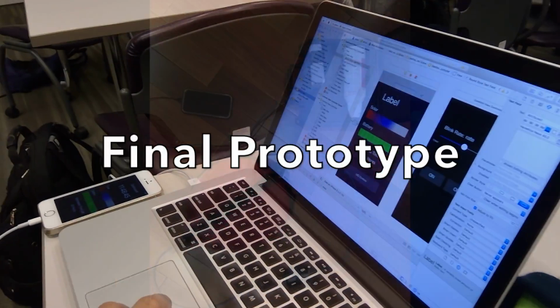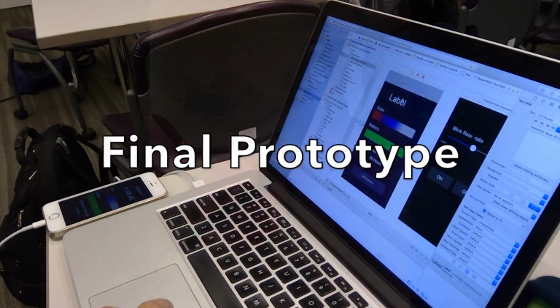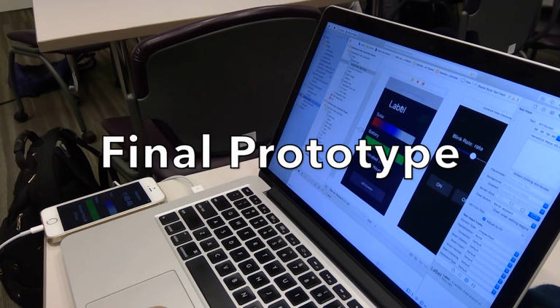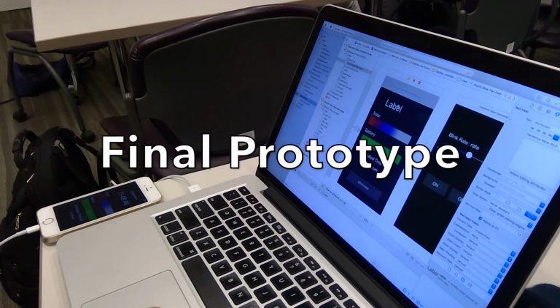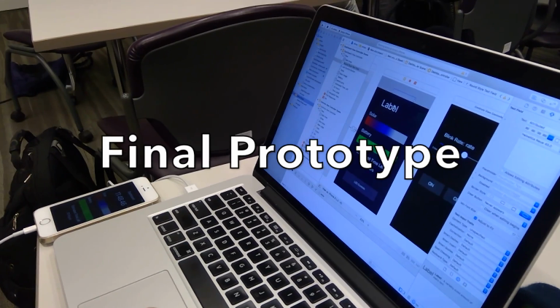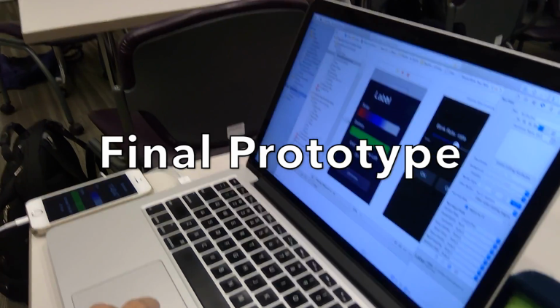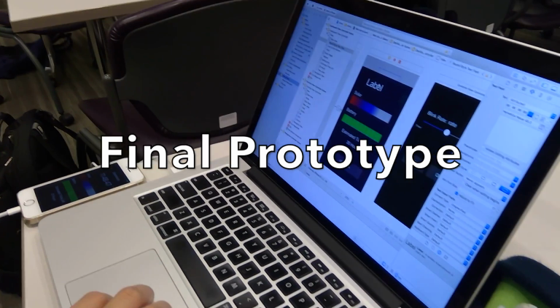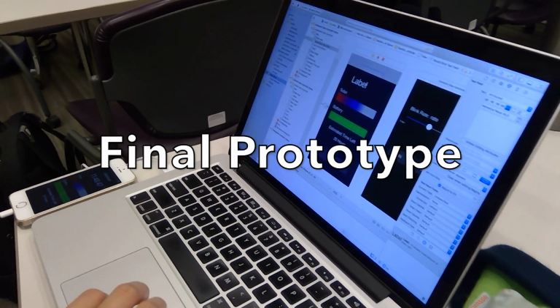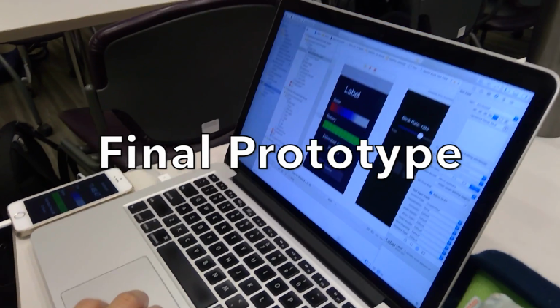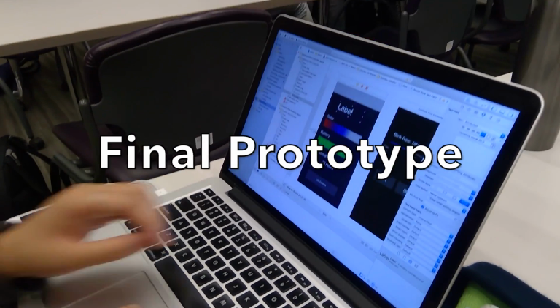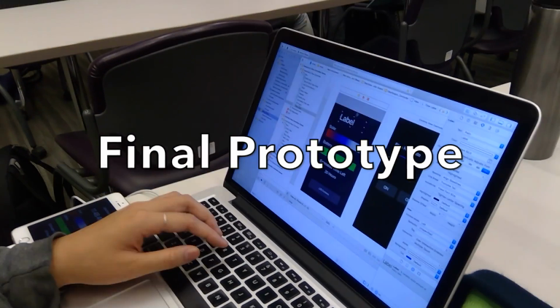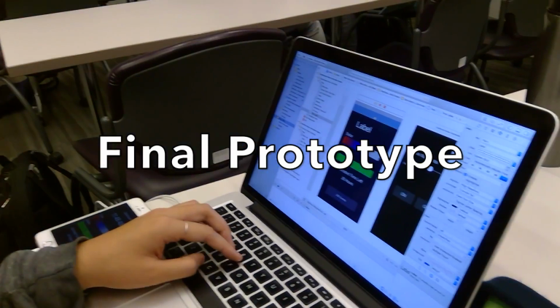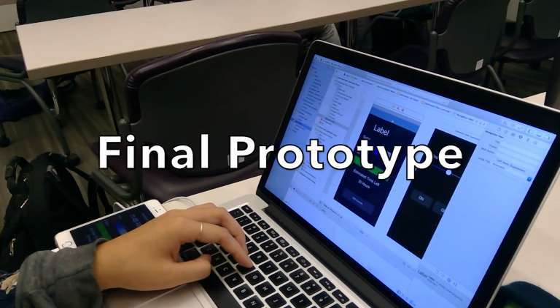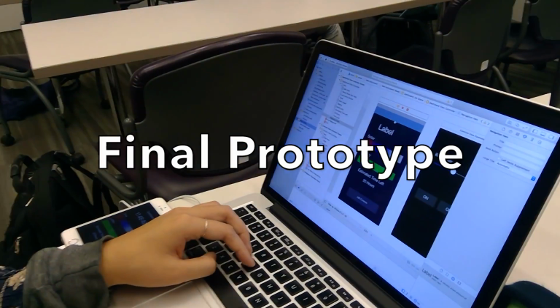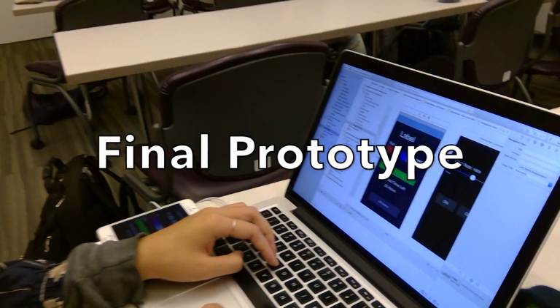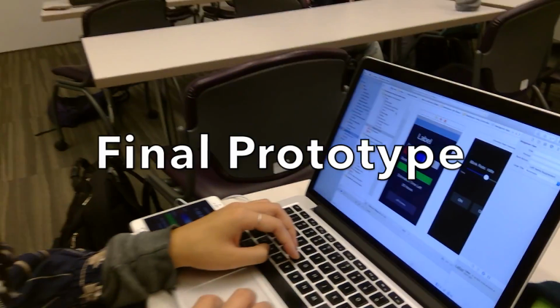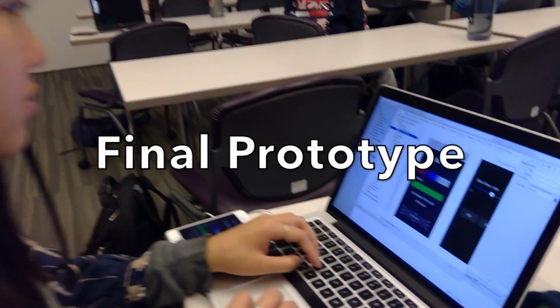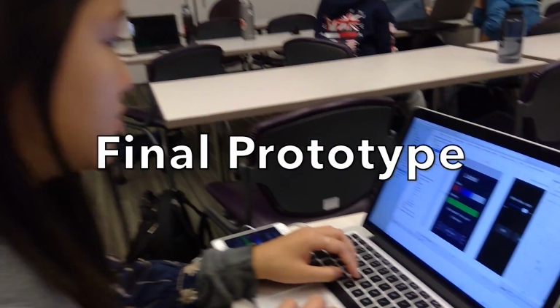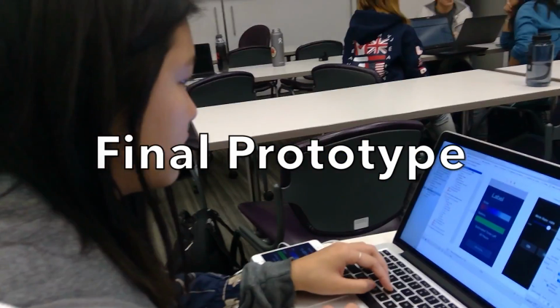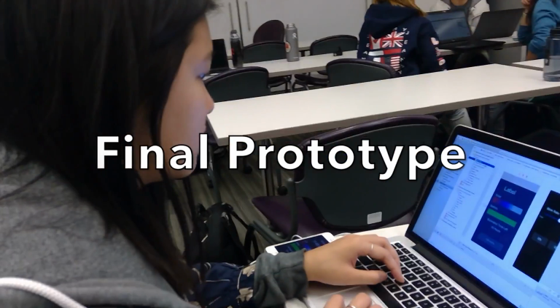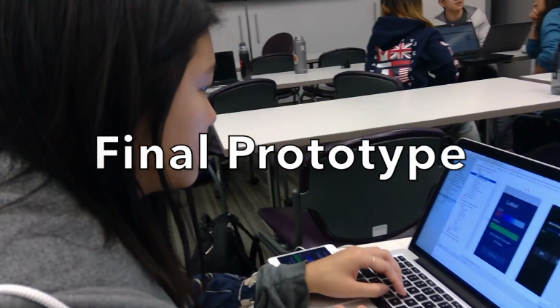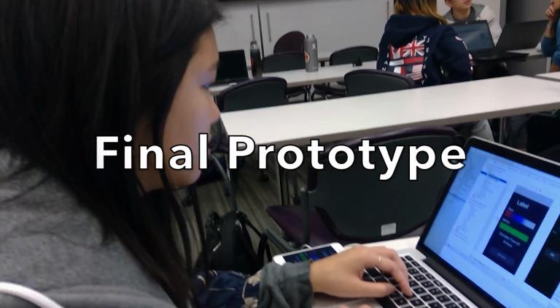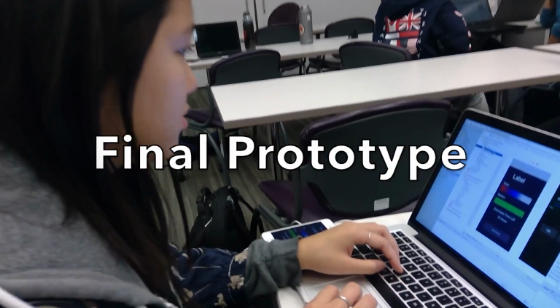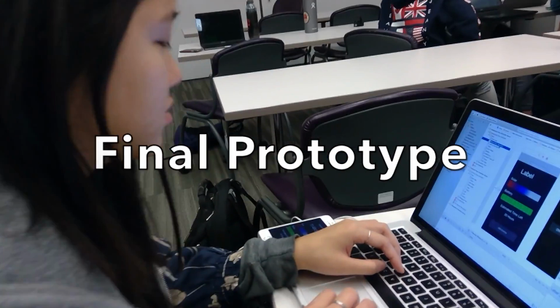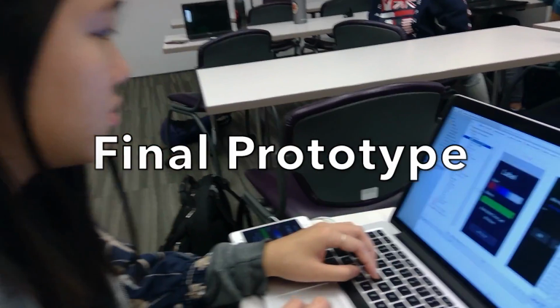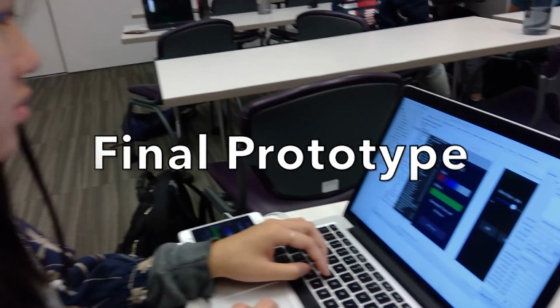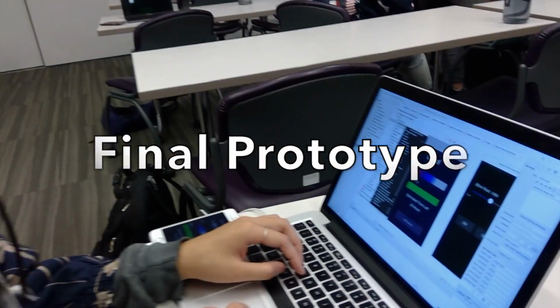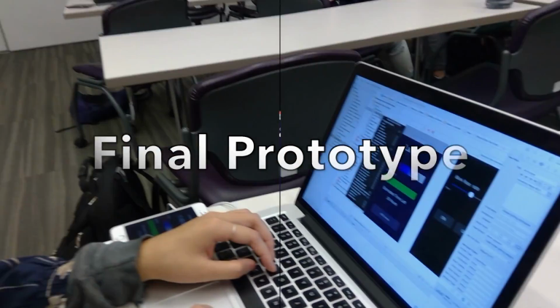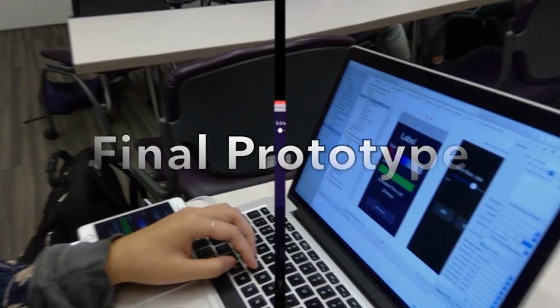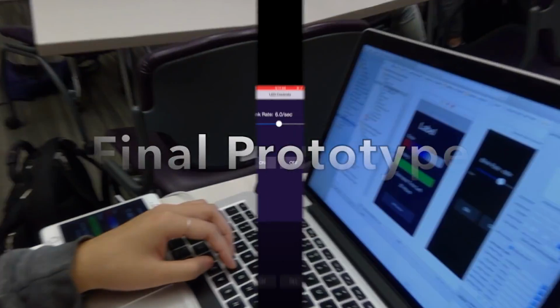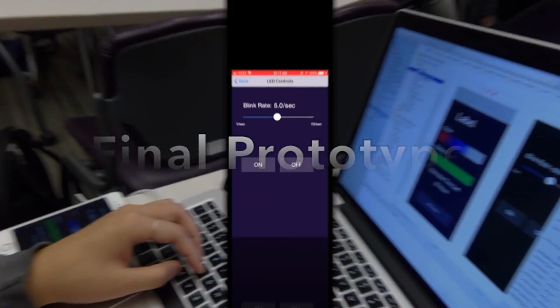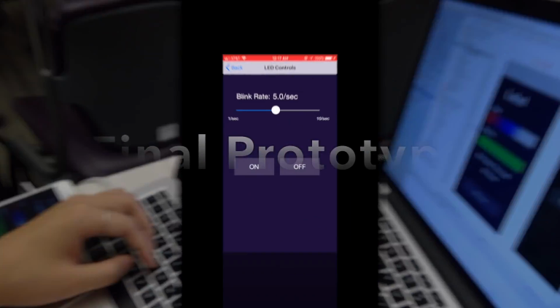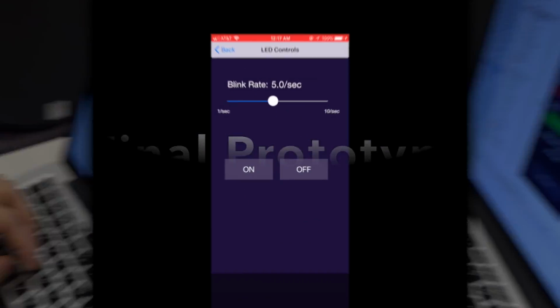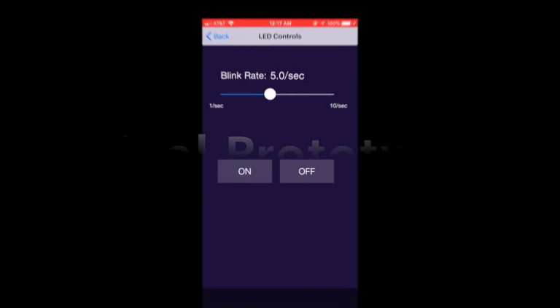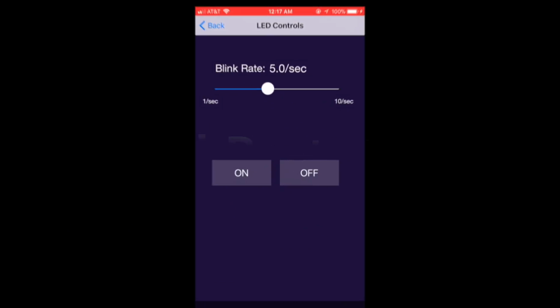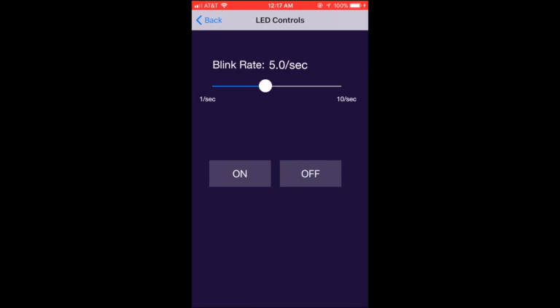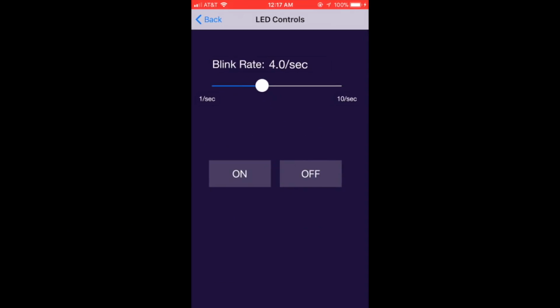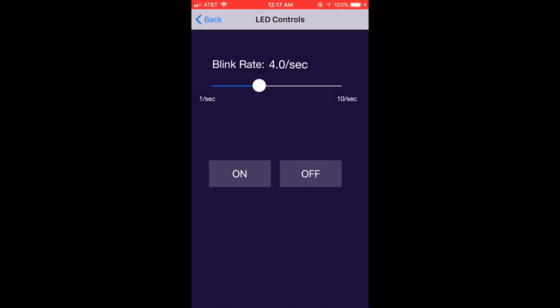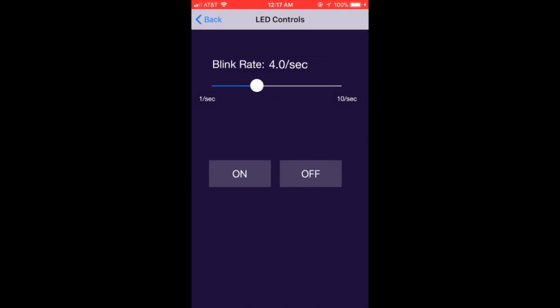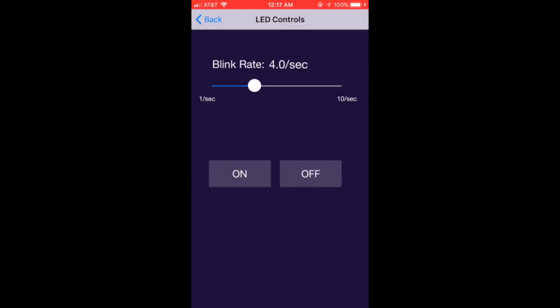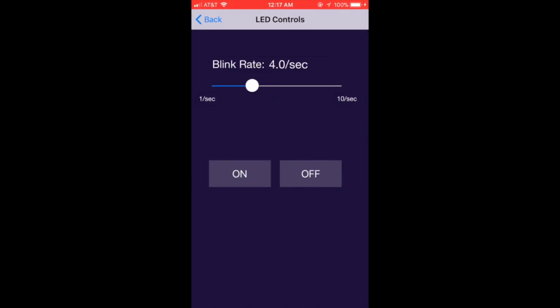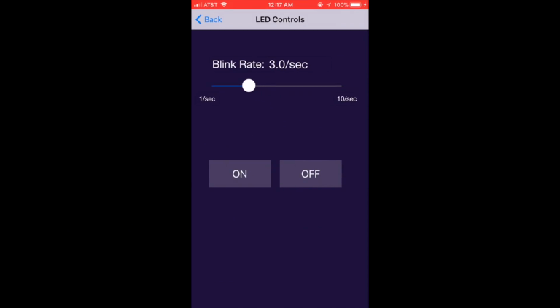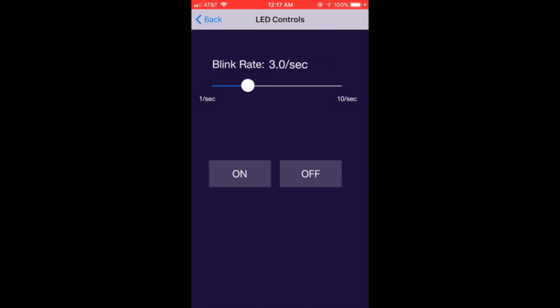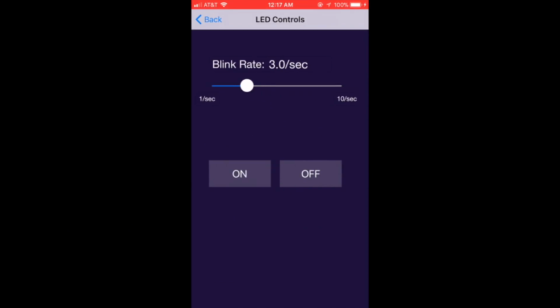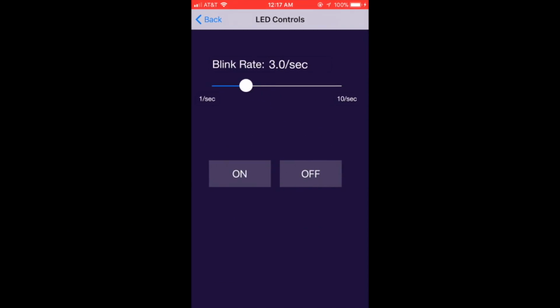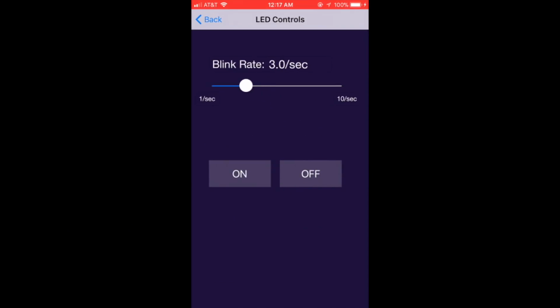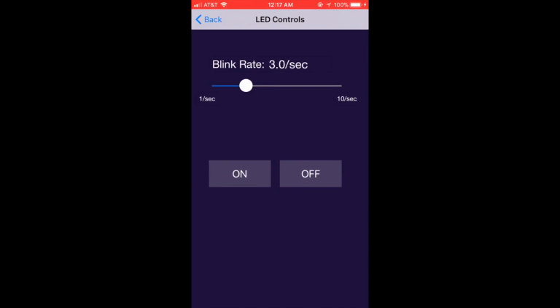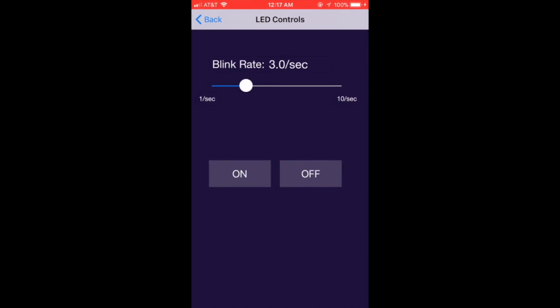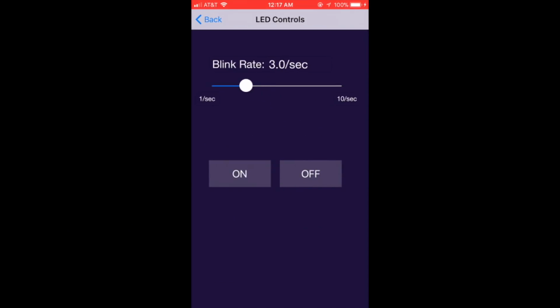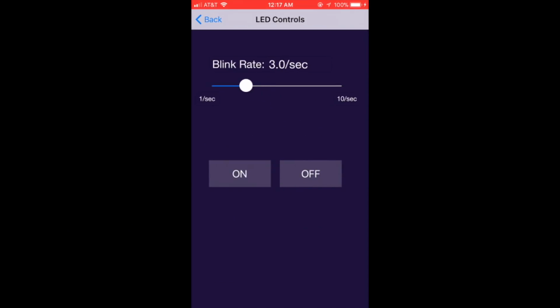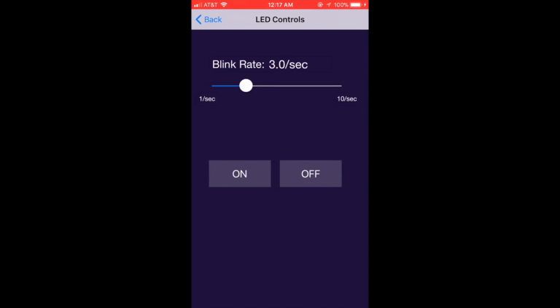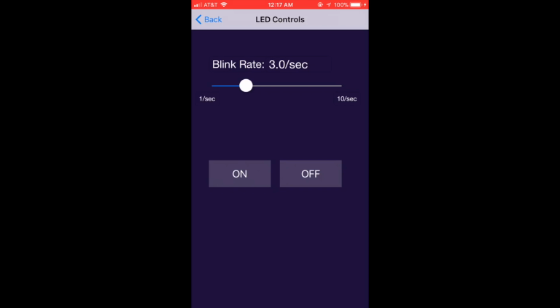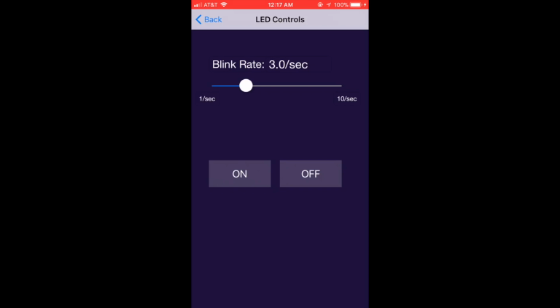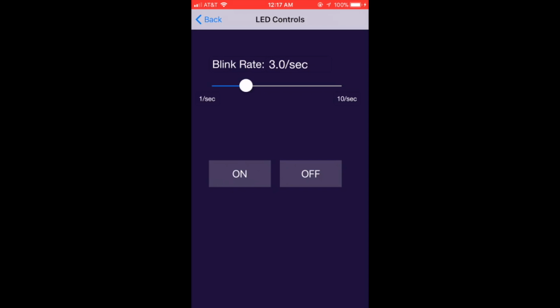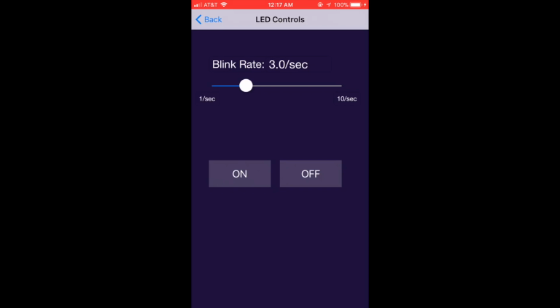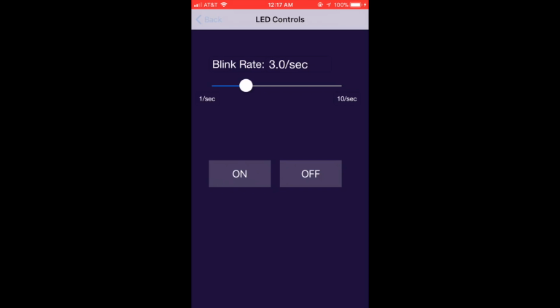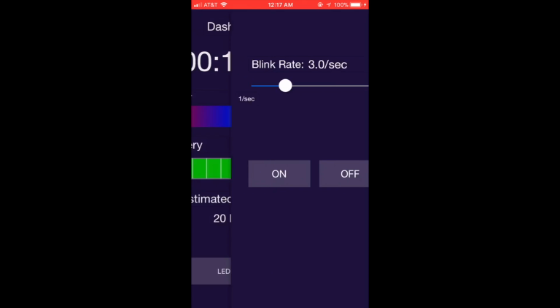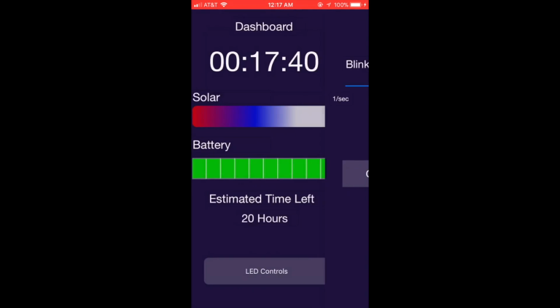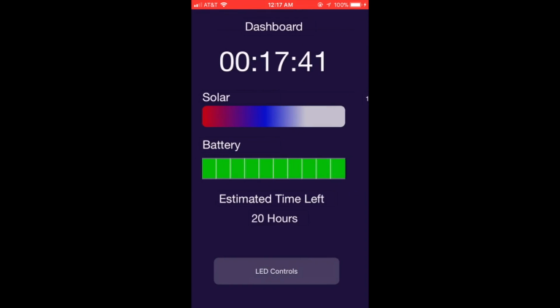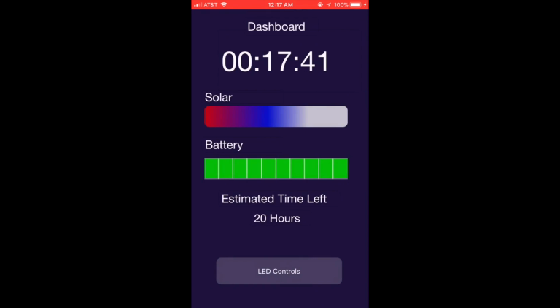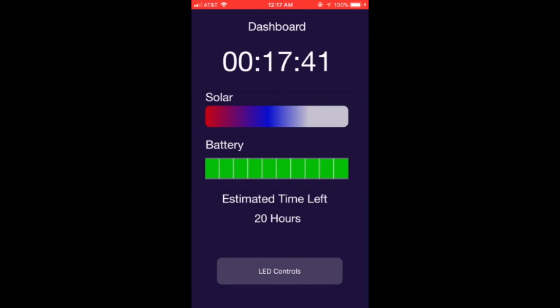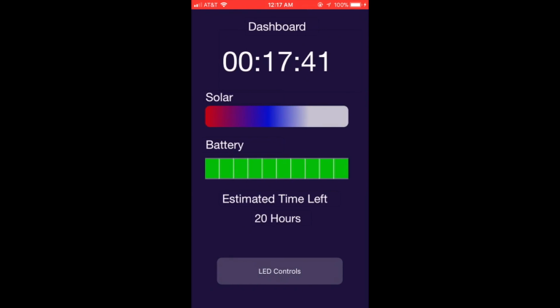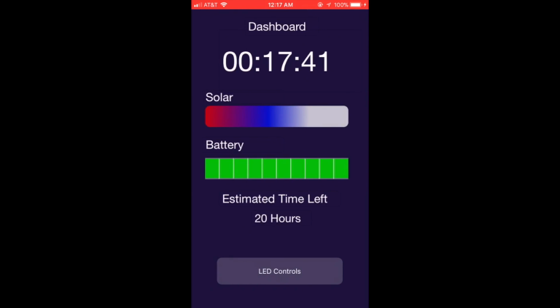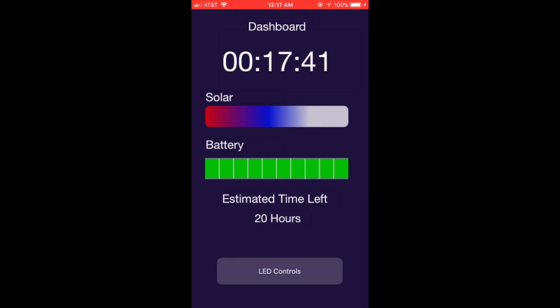For our final prototype, we built out a functioning iPhone application to show the real interactions a user would experience.